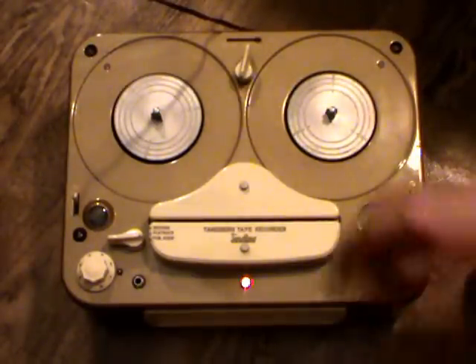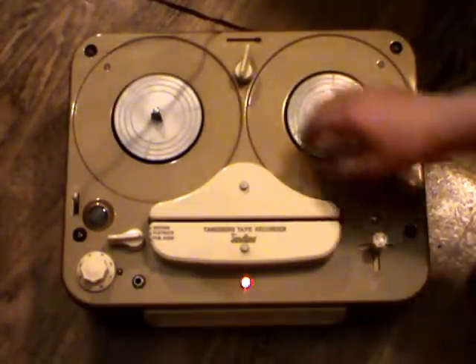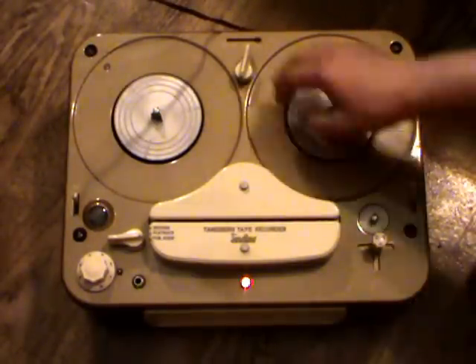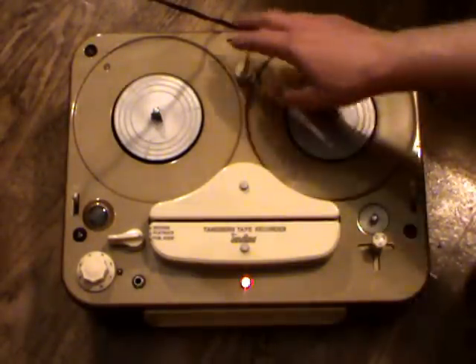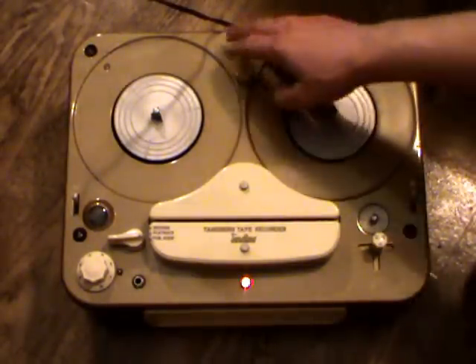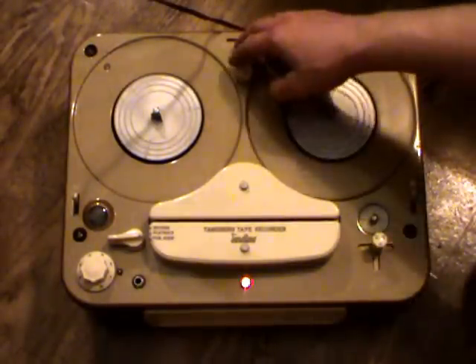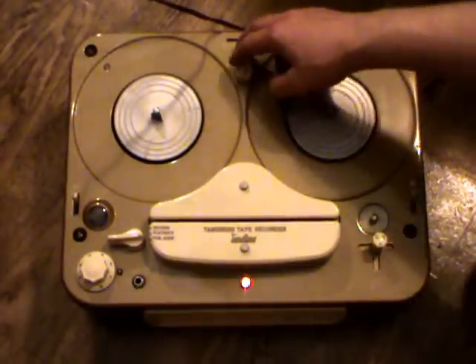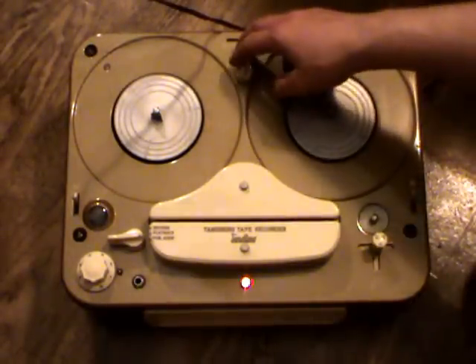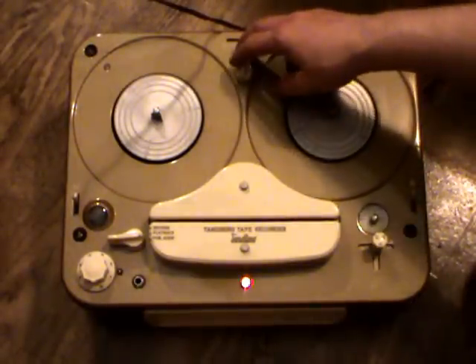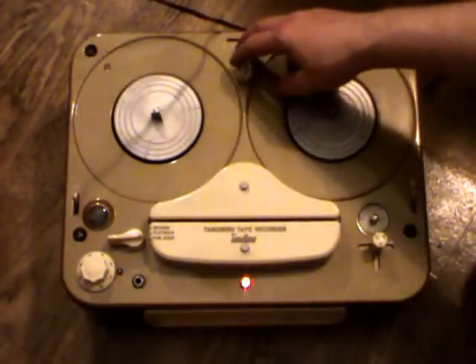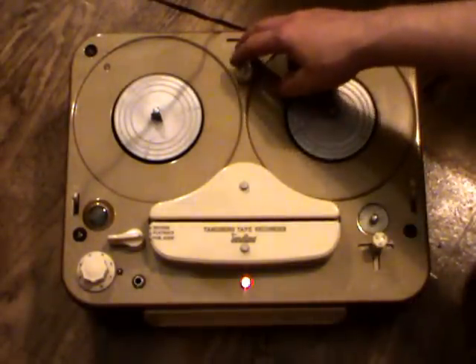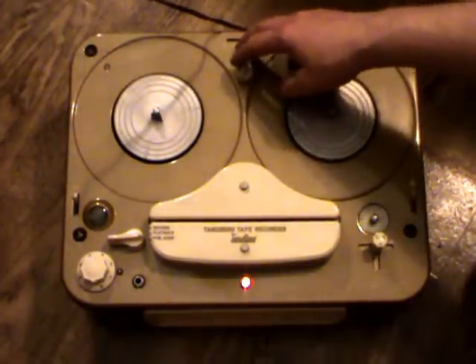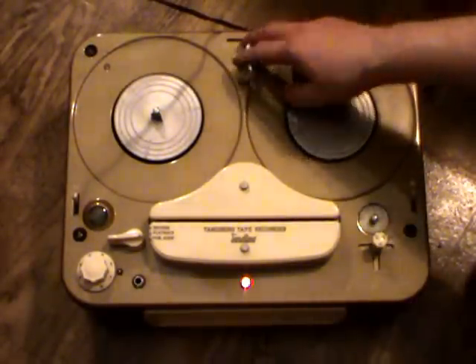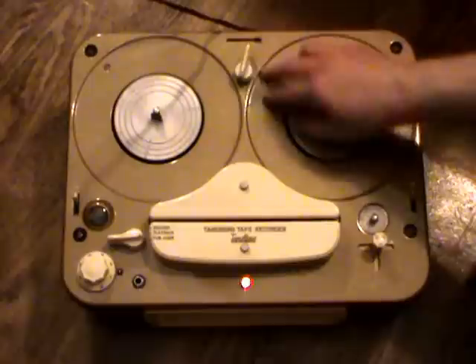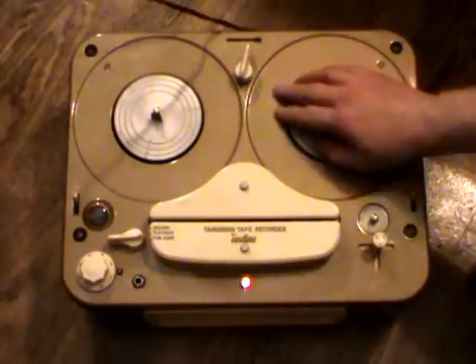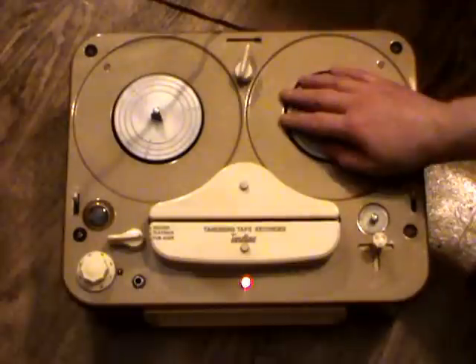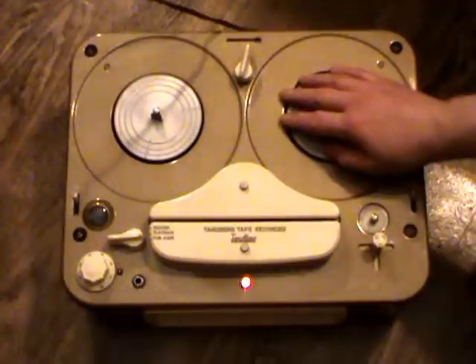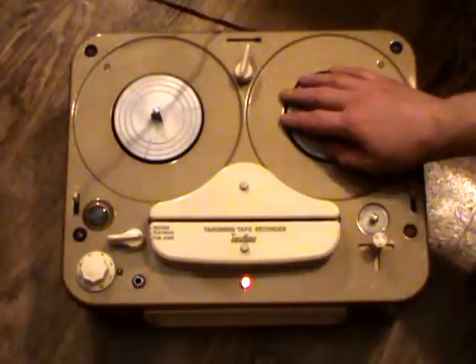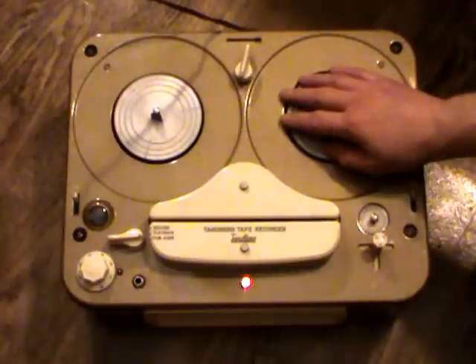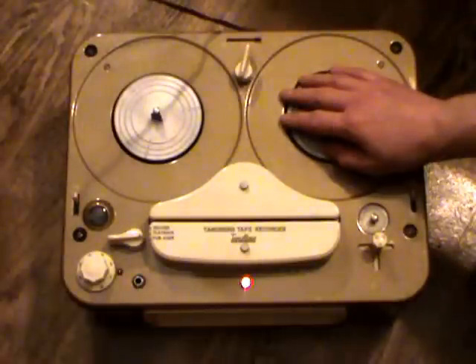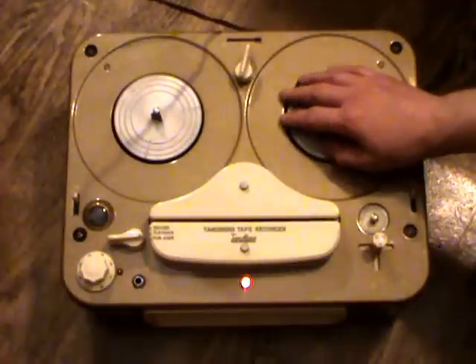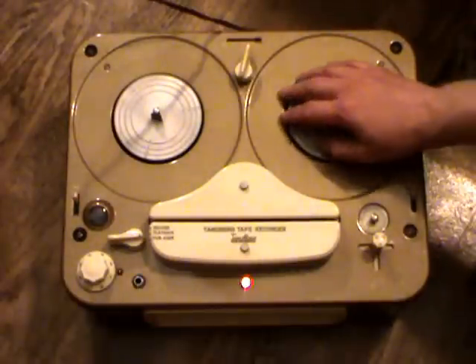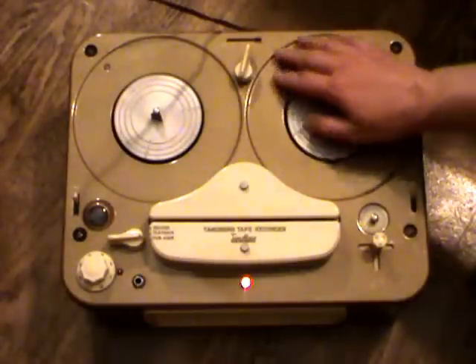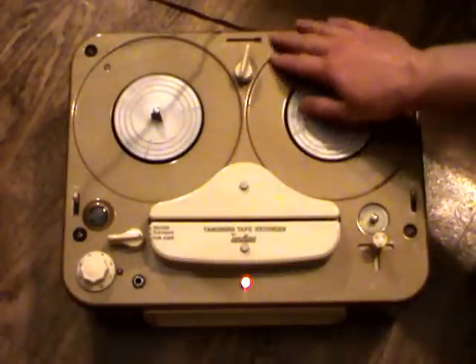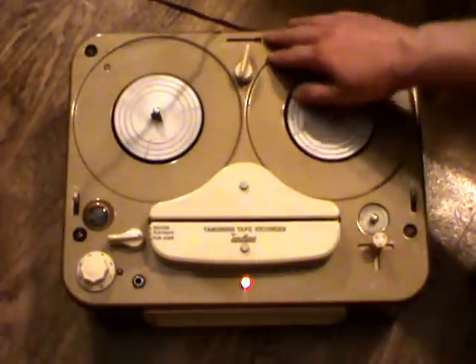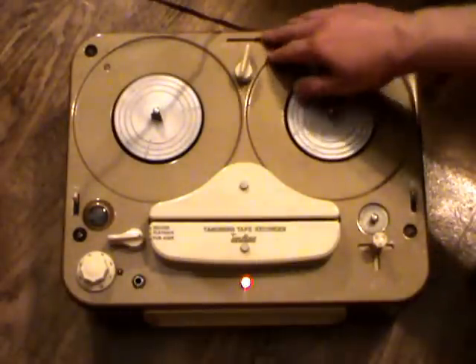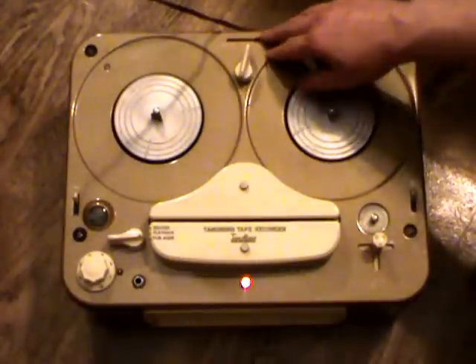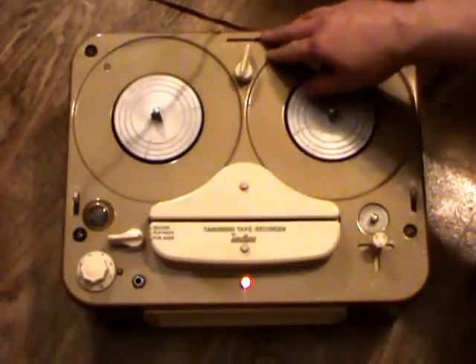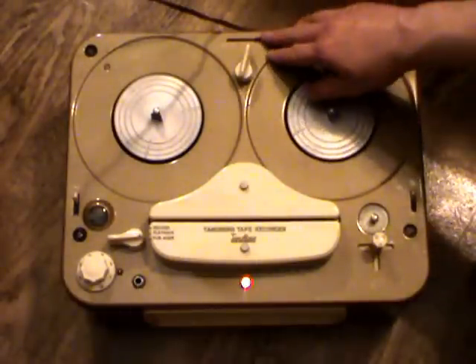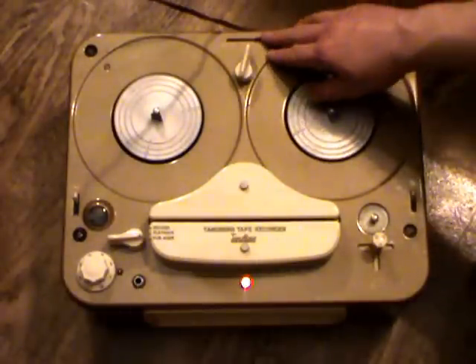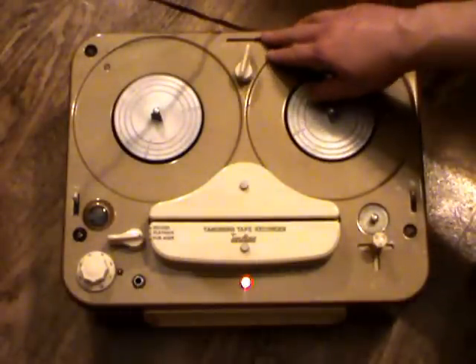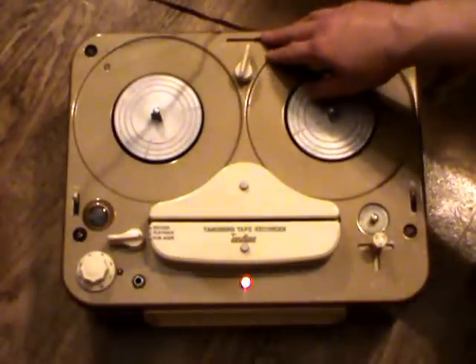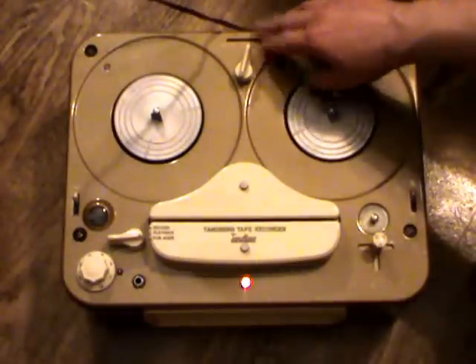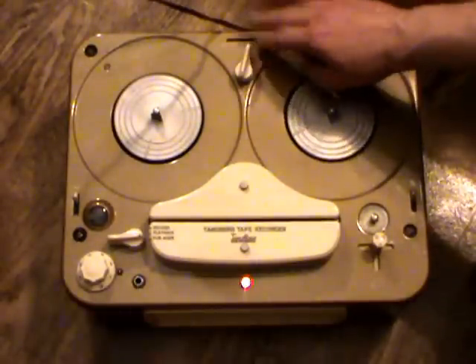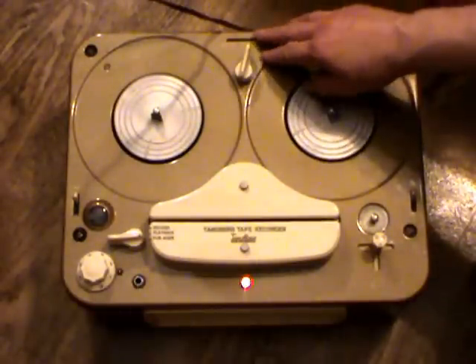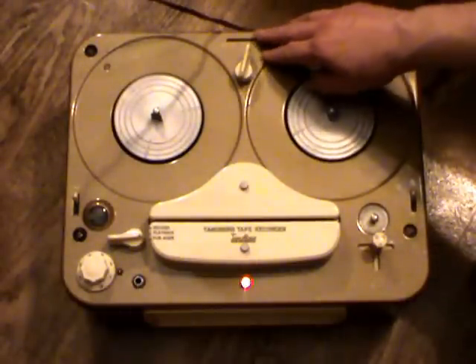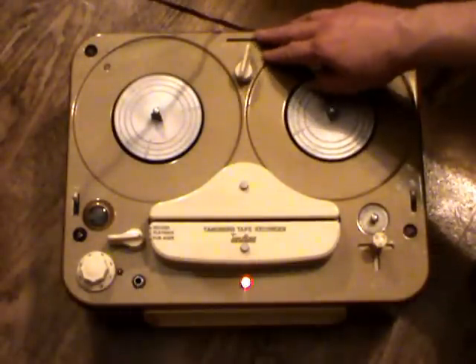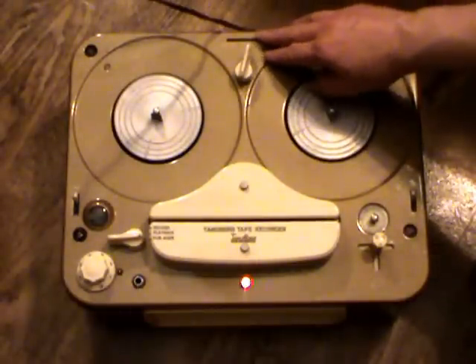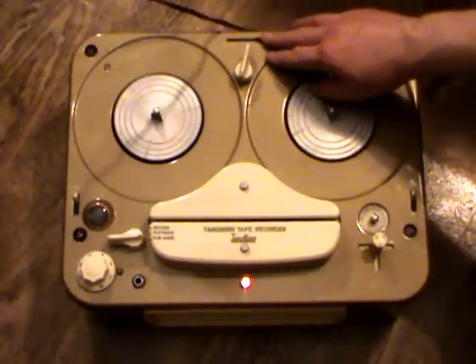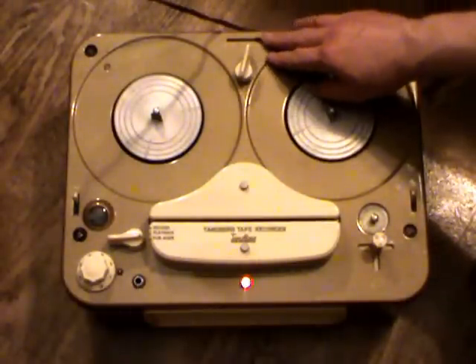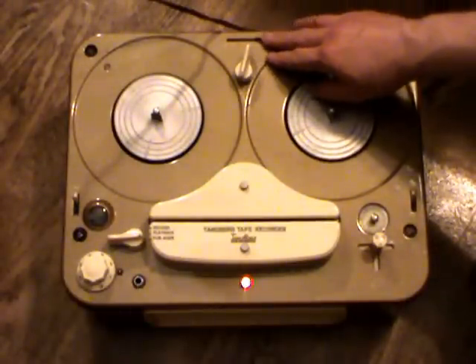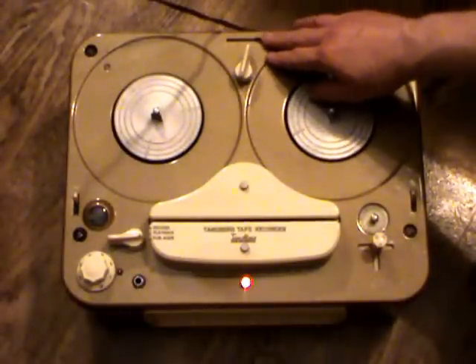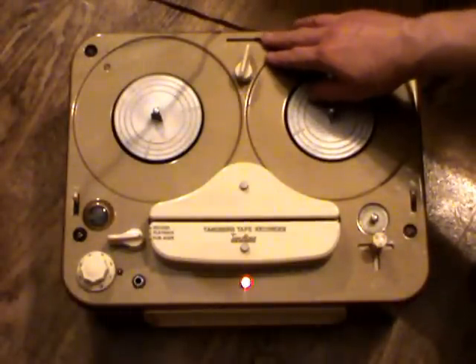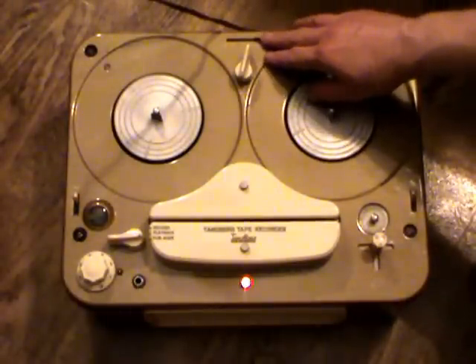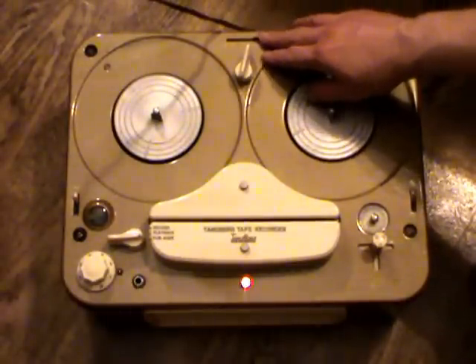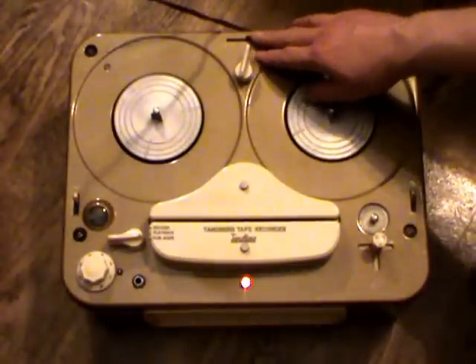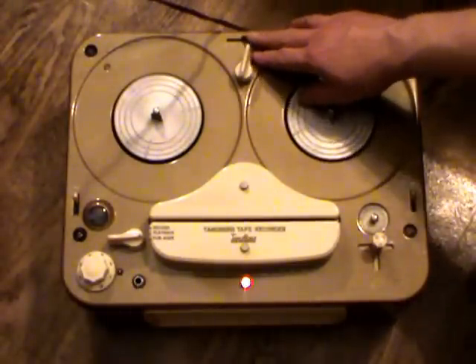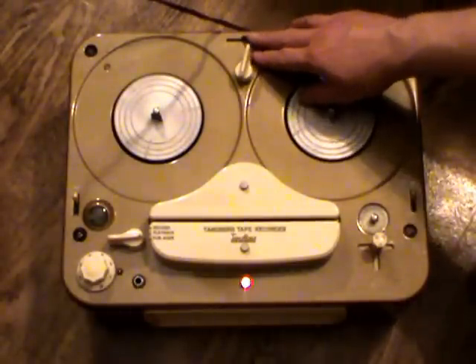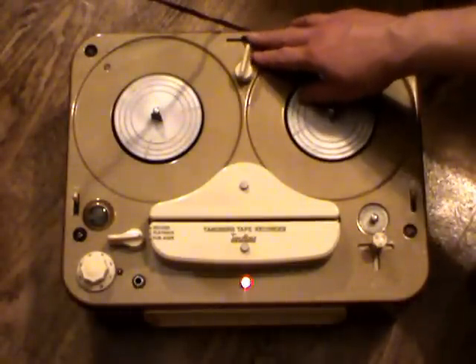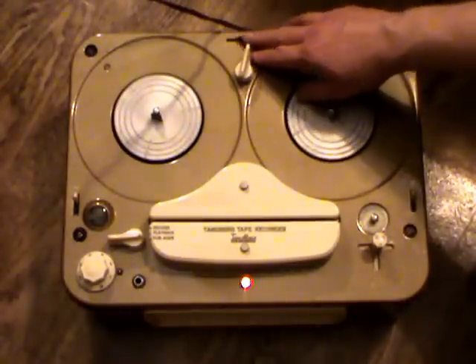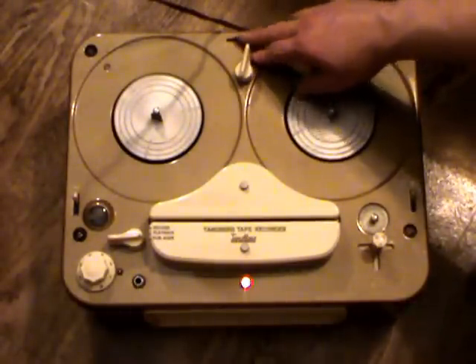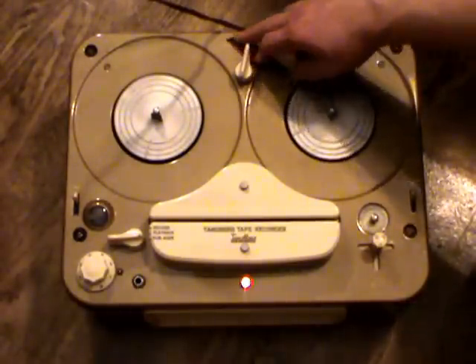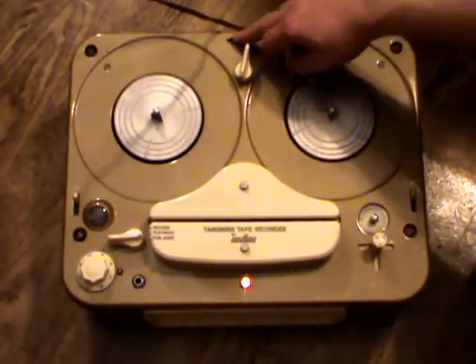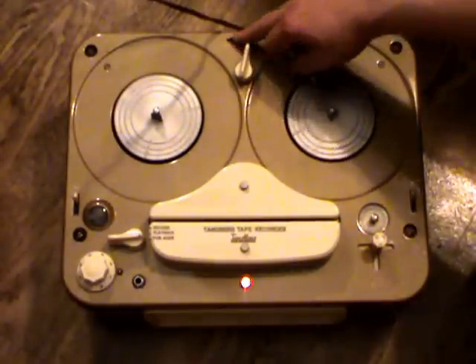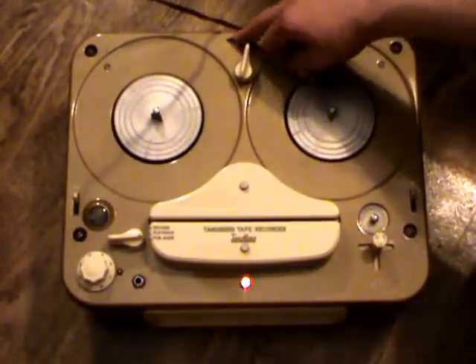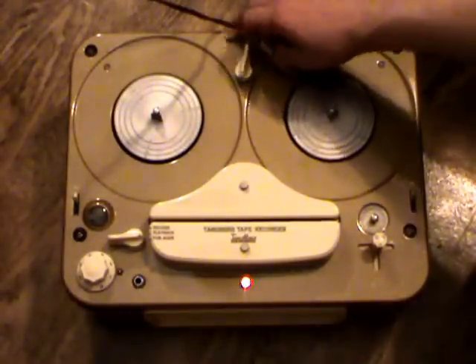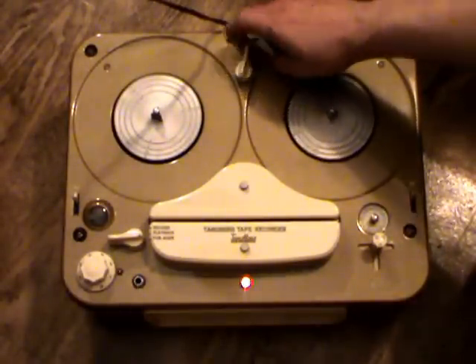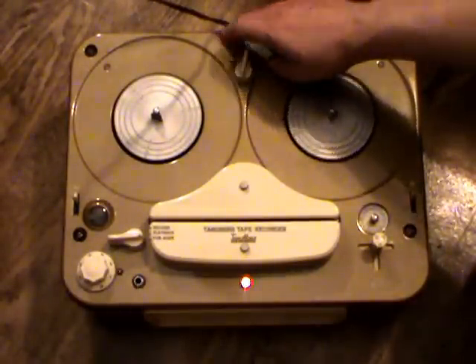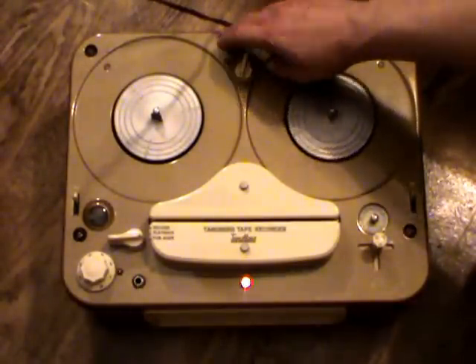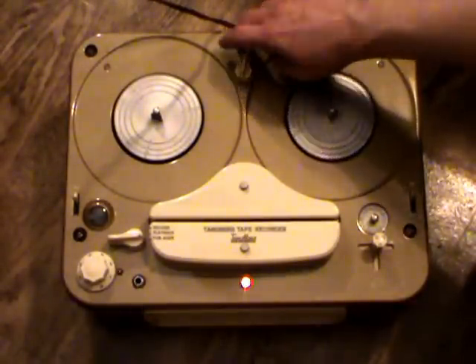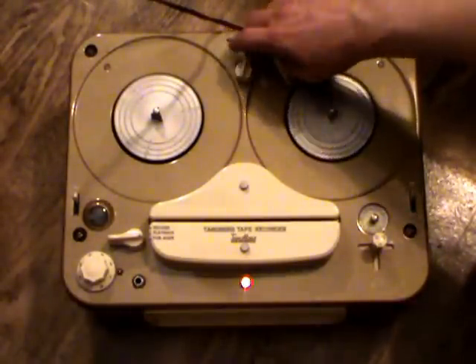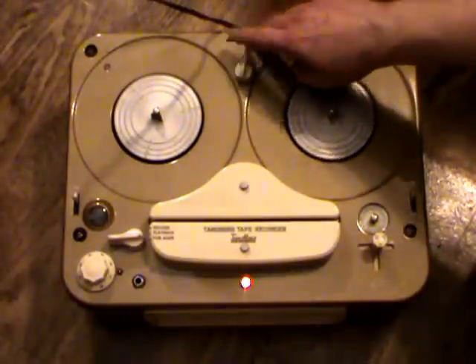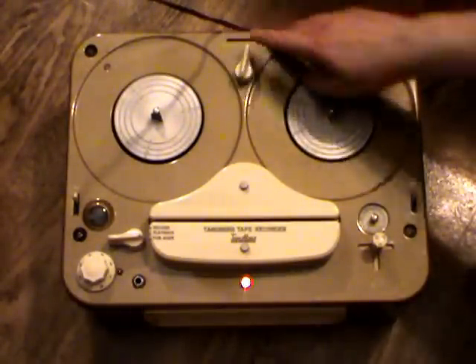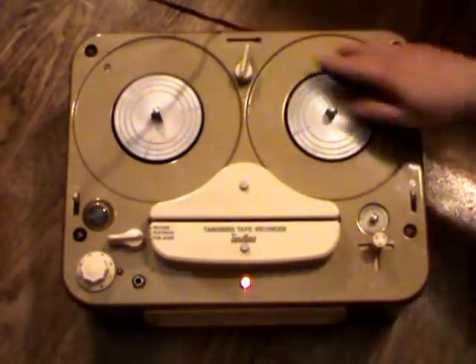We have a speed selector and a speaker selector: internal, external, or both external and internal.